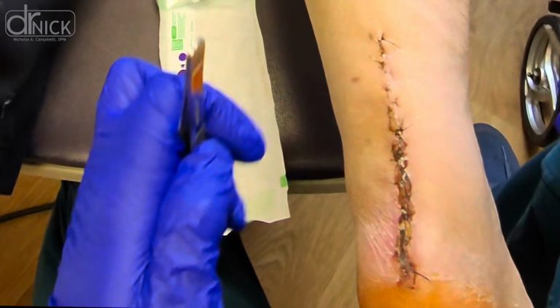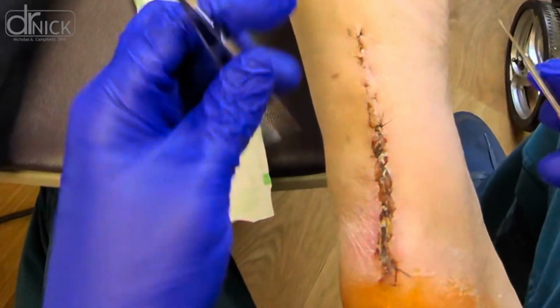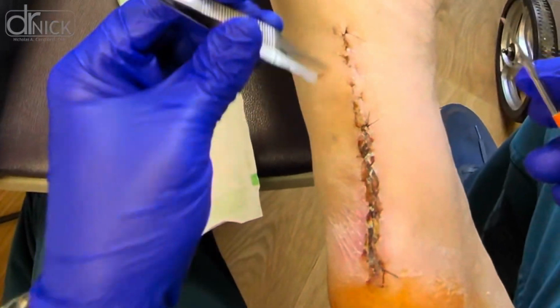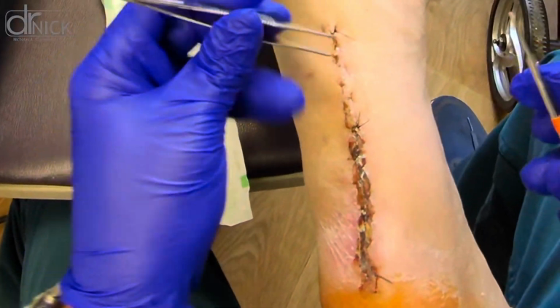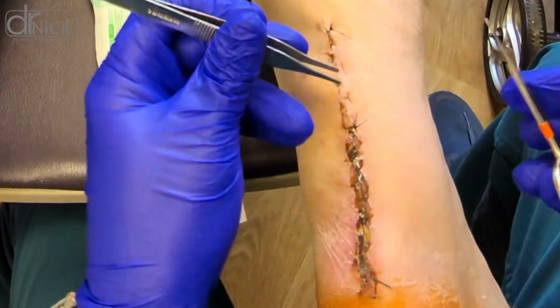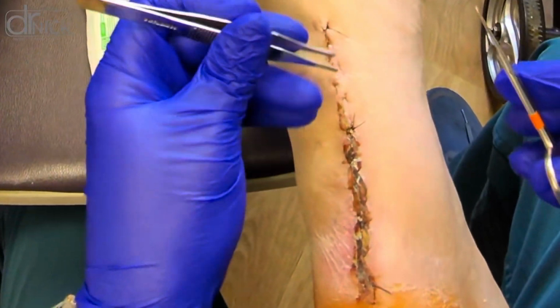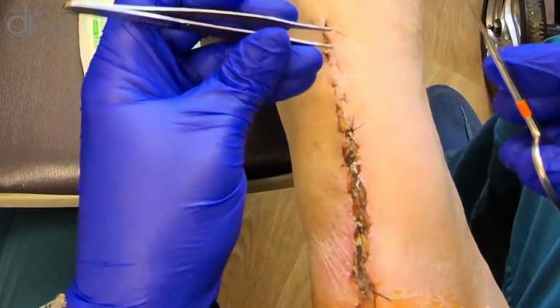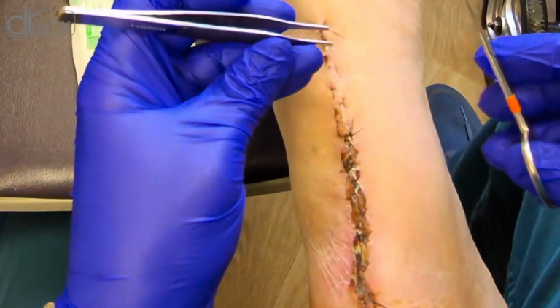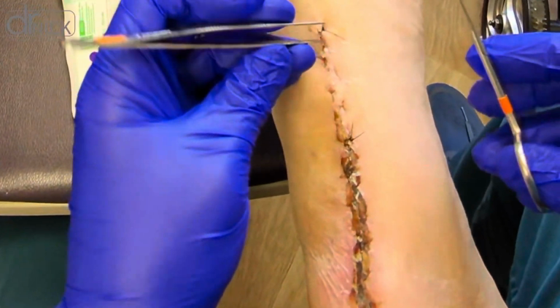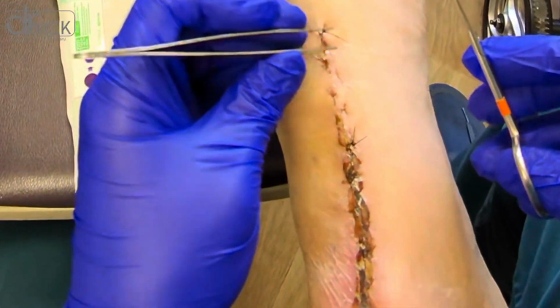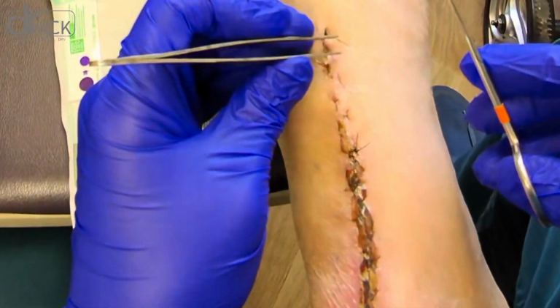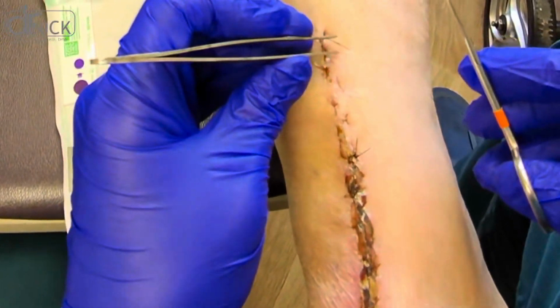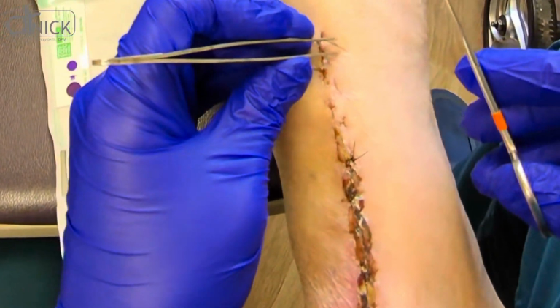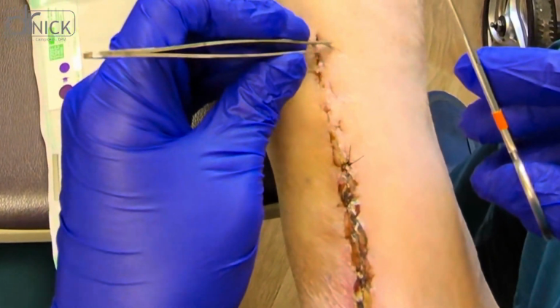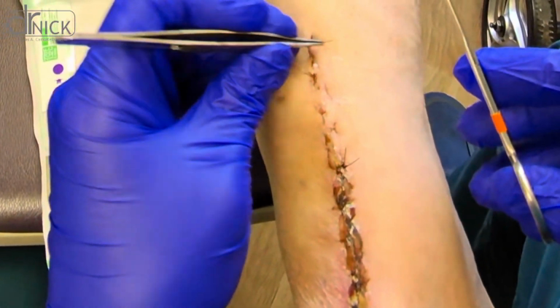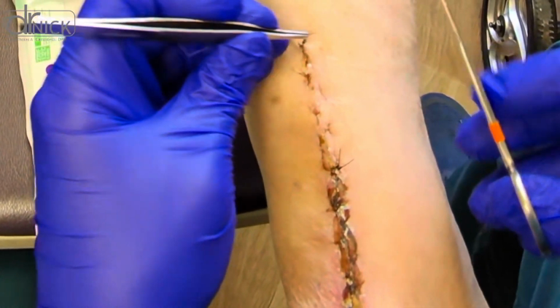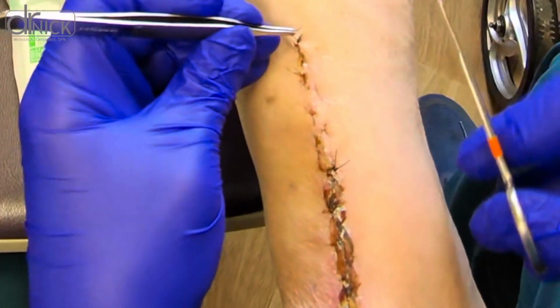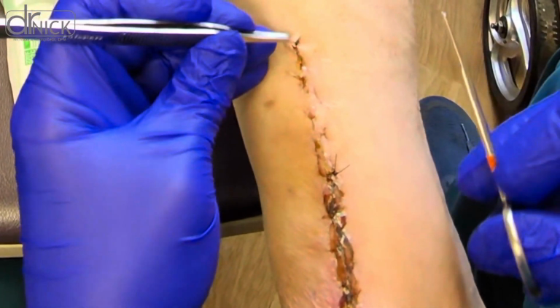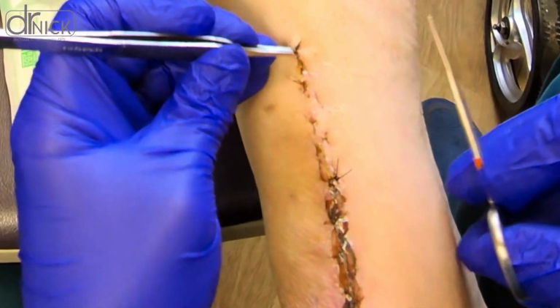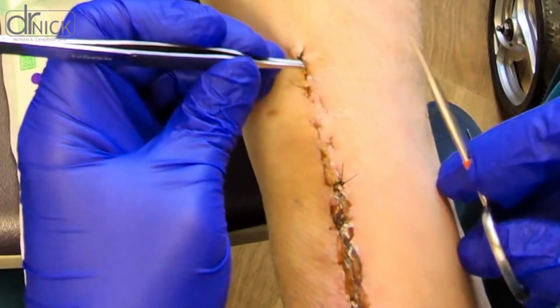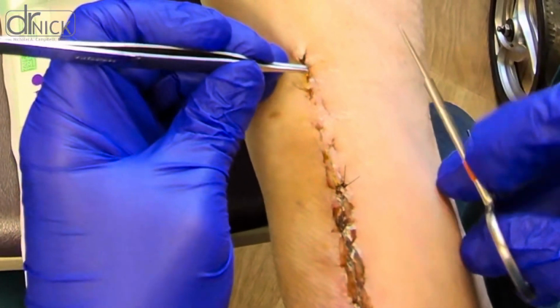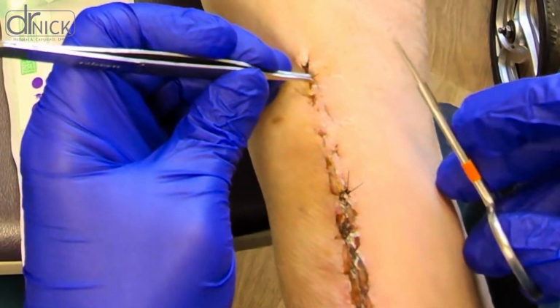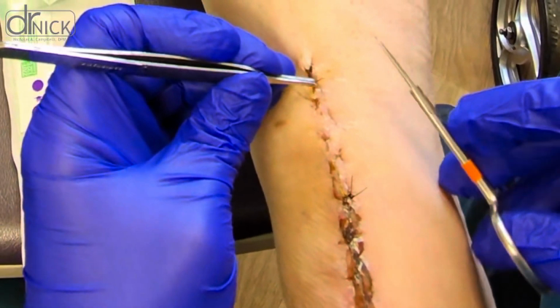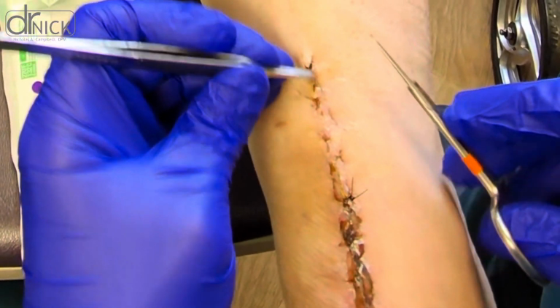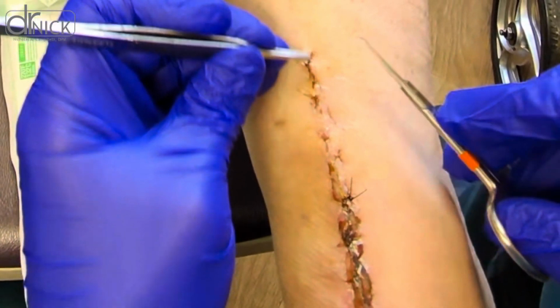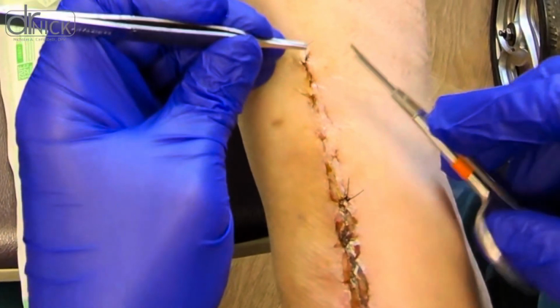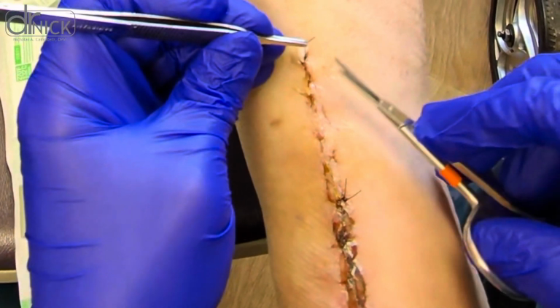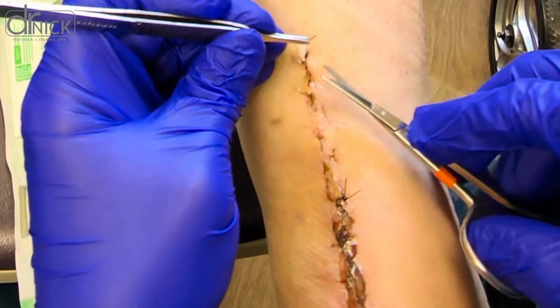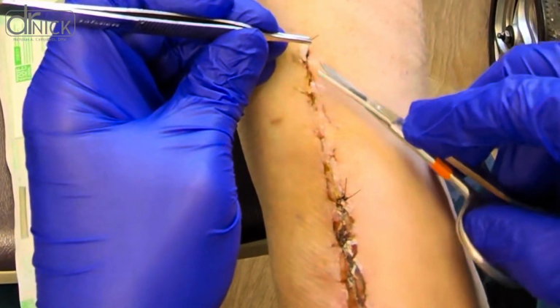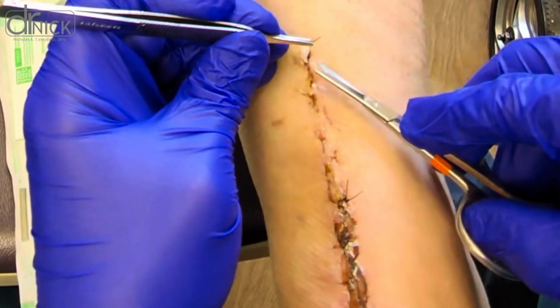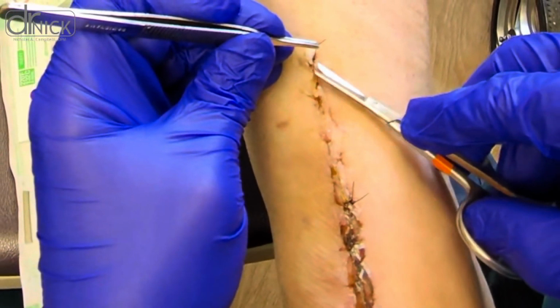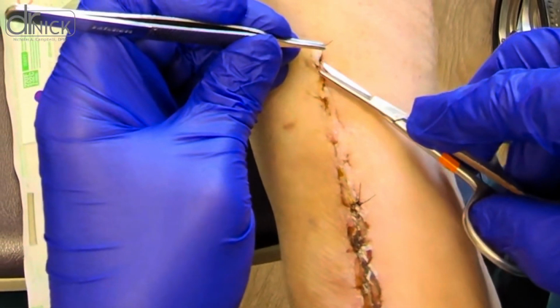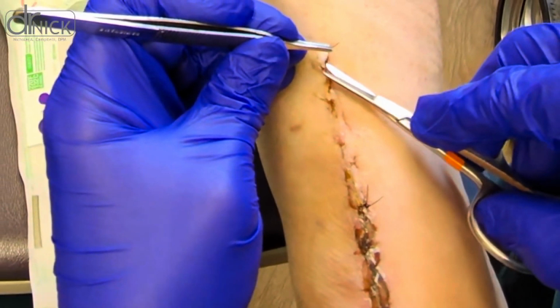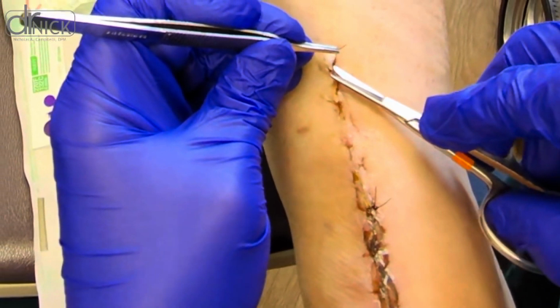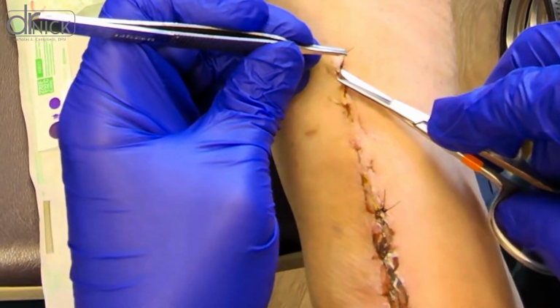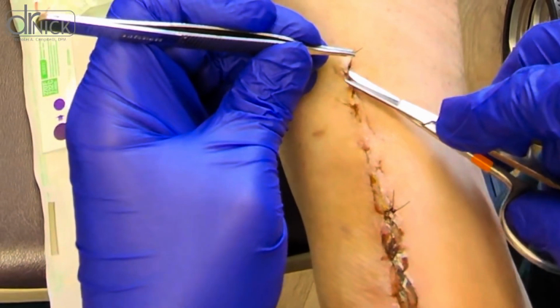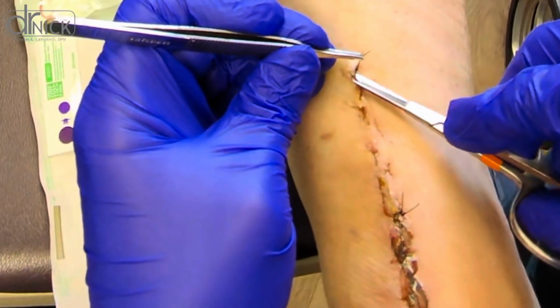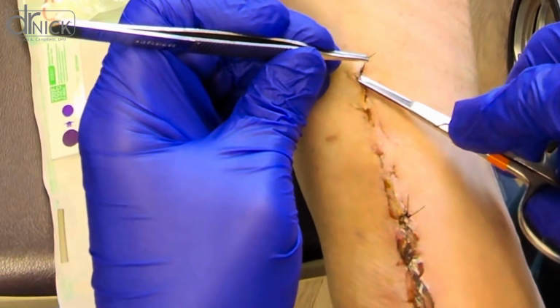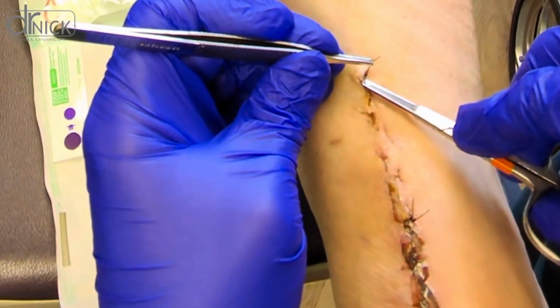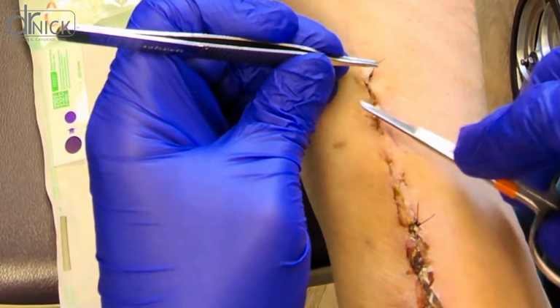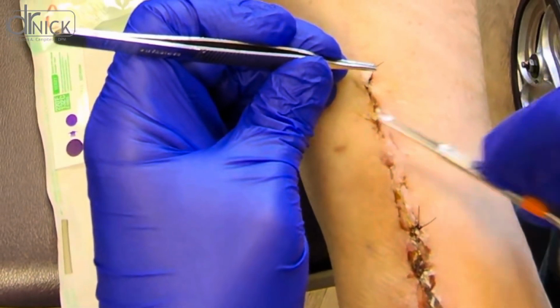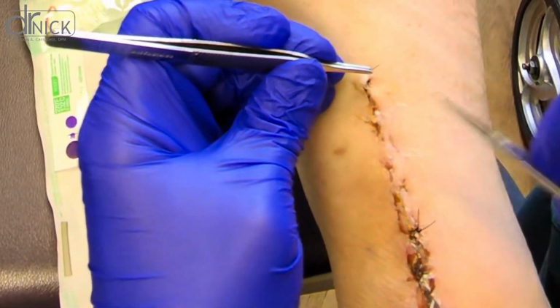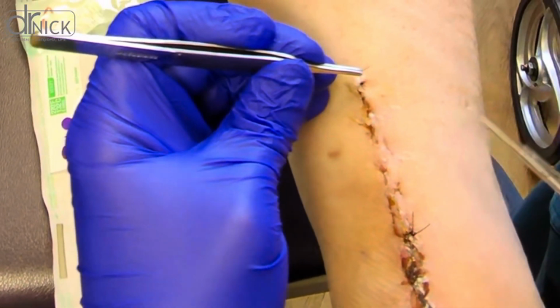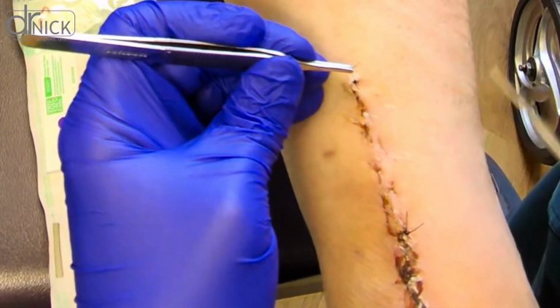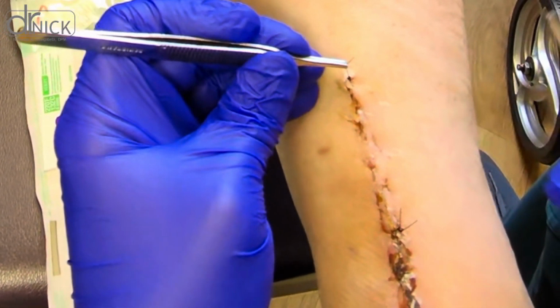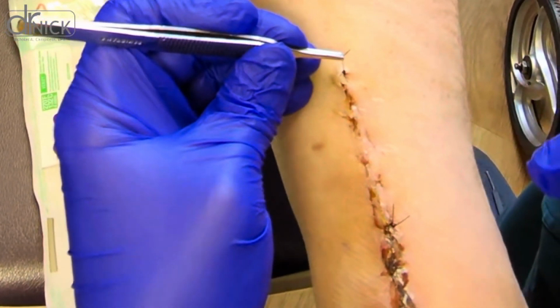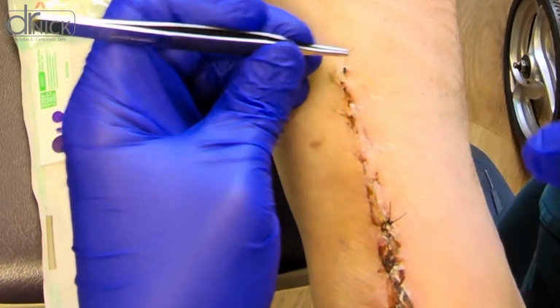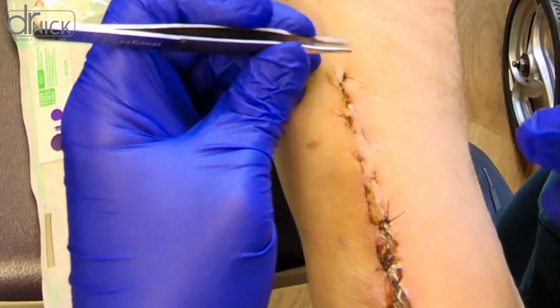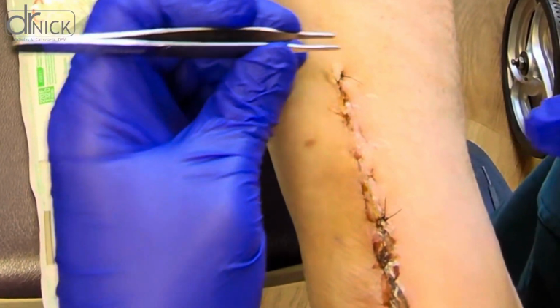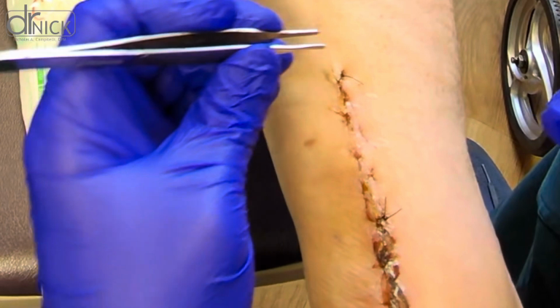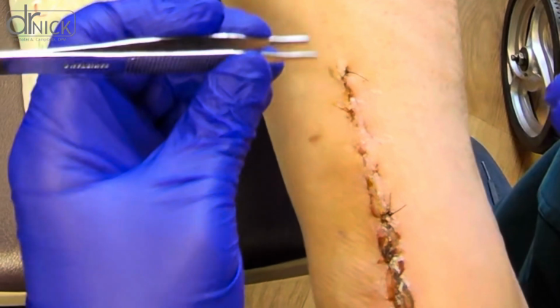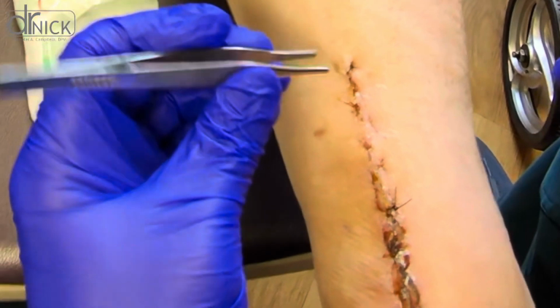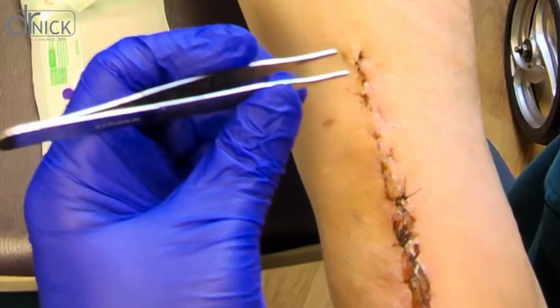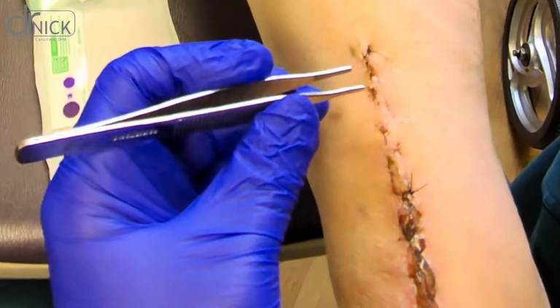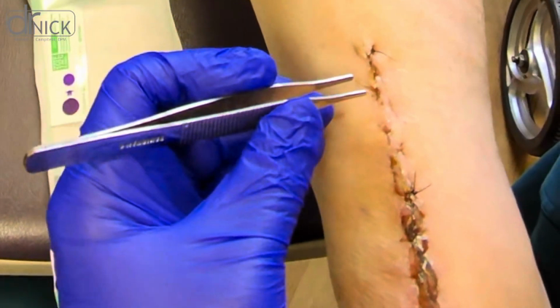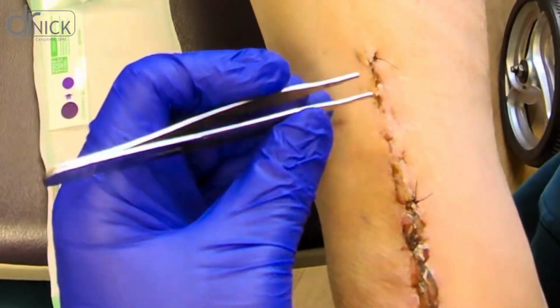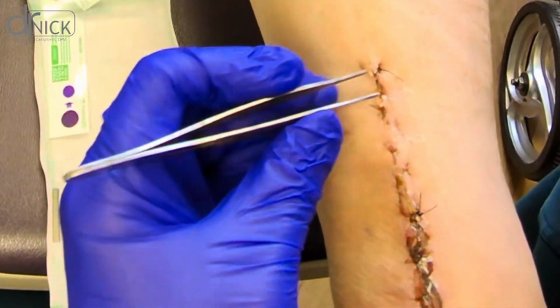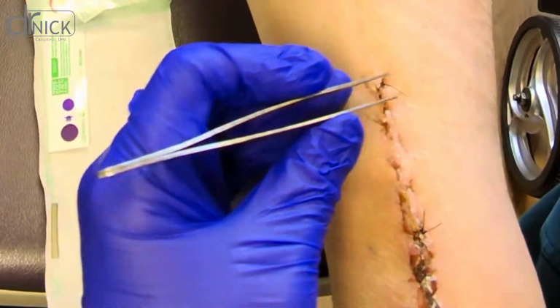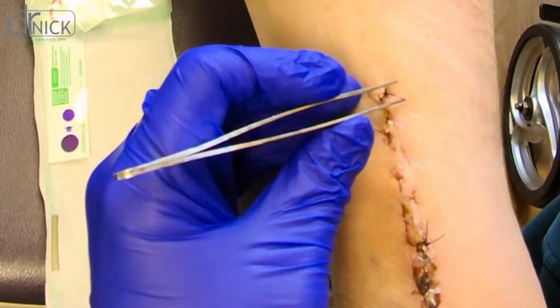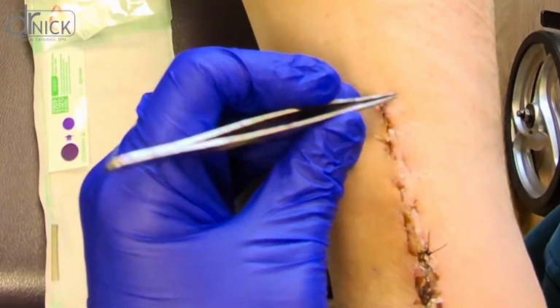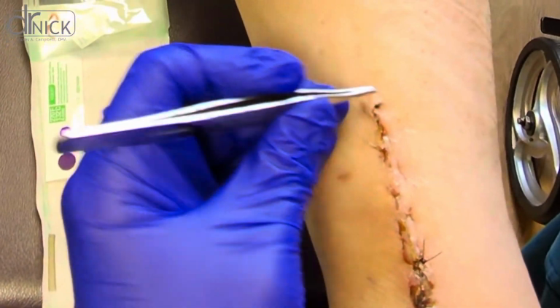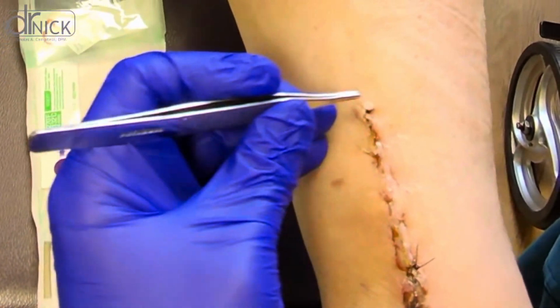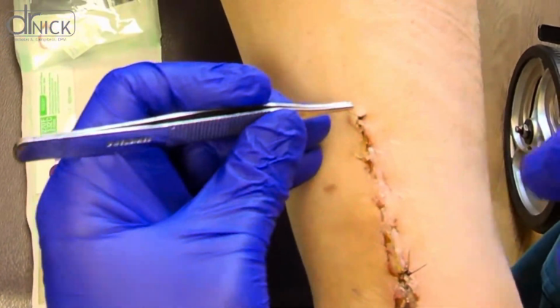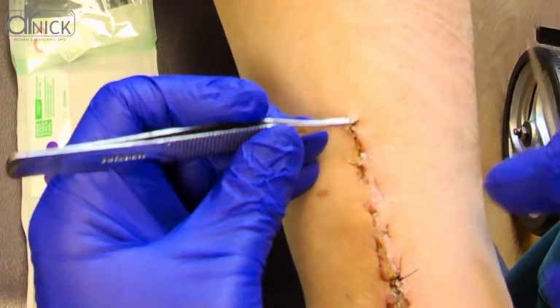Today I'm going to show you how we remove sutures from a repaired Achilles tendon after surgery for a ruptured tendon.